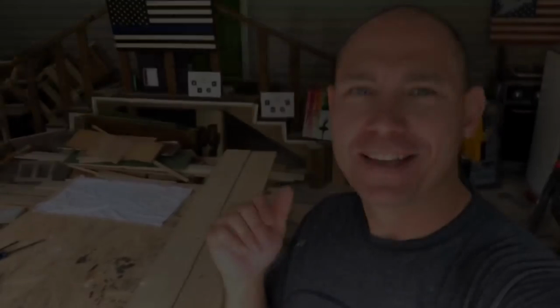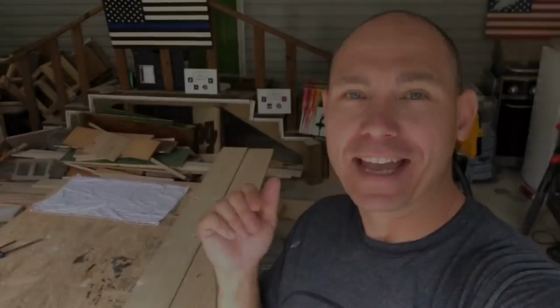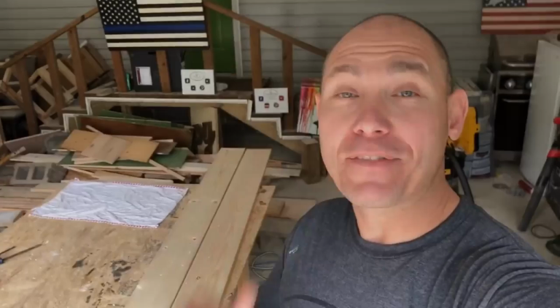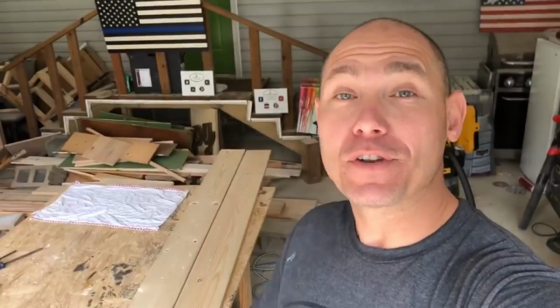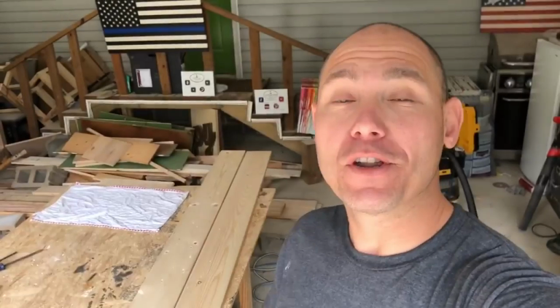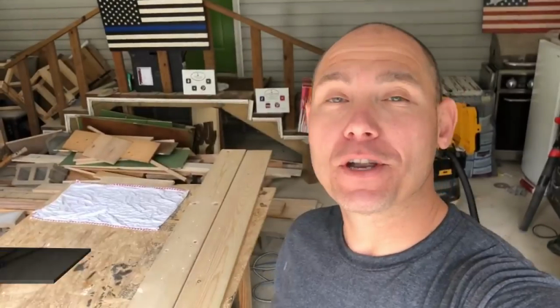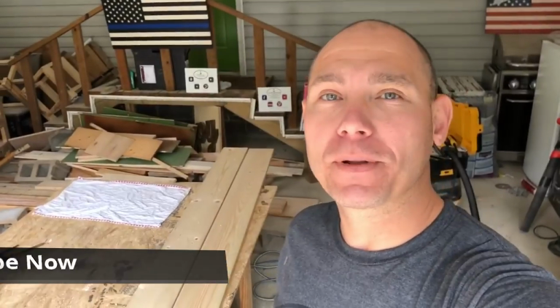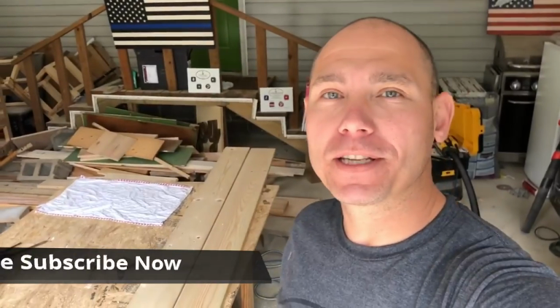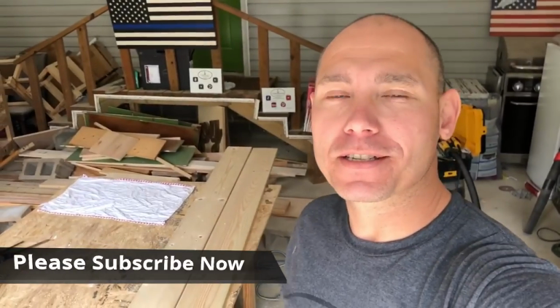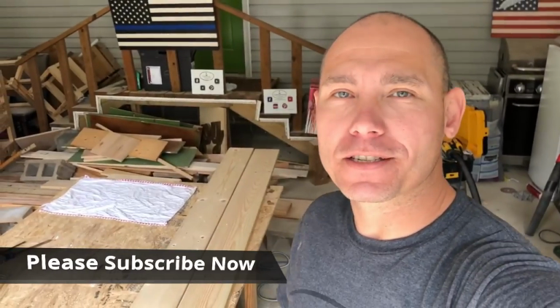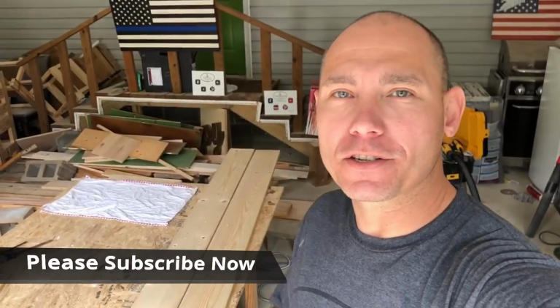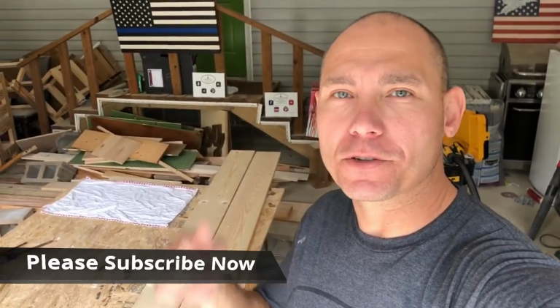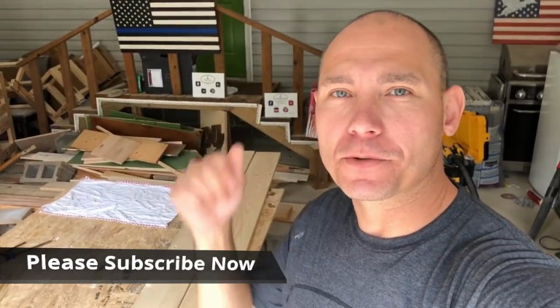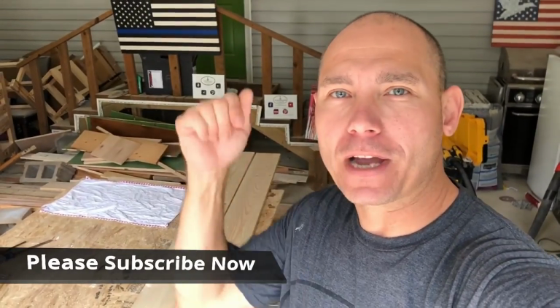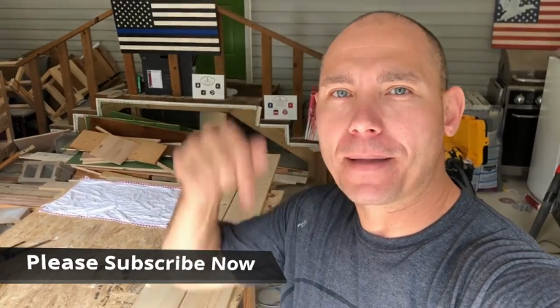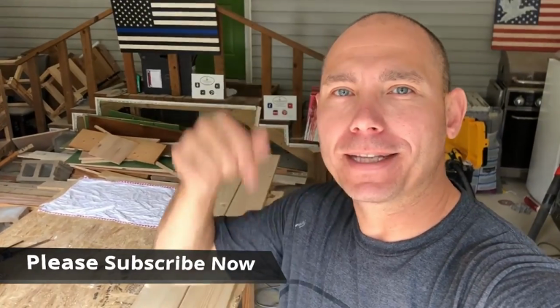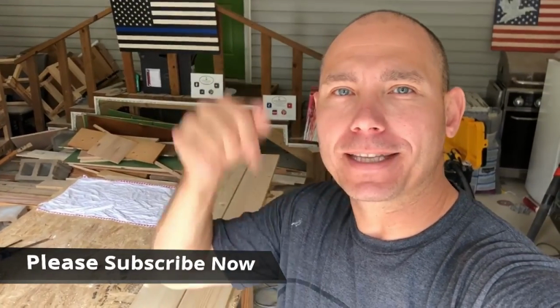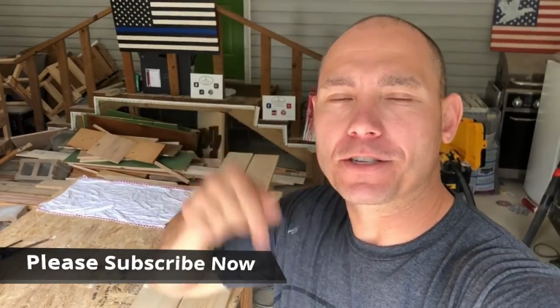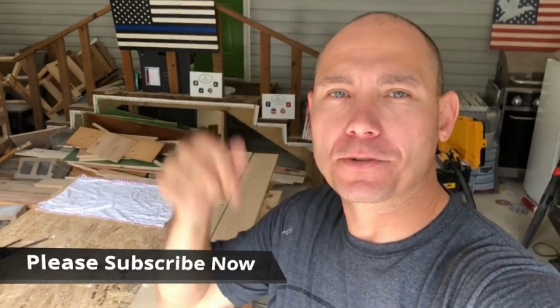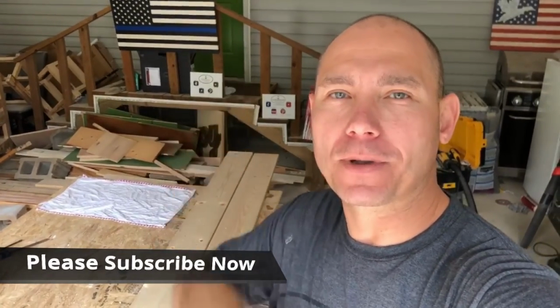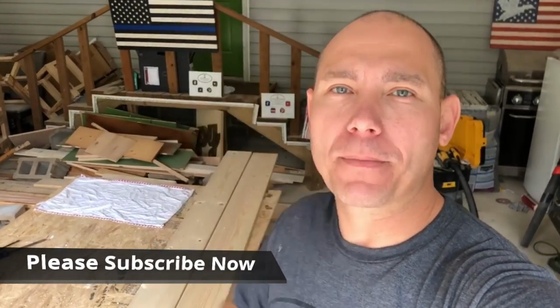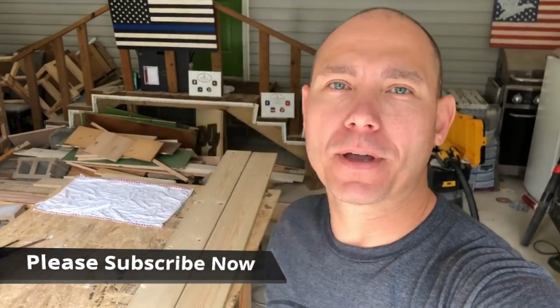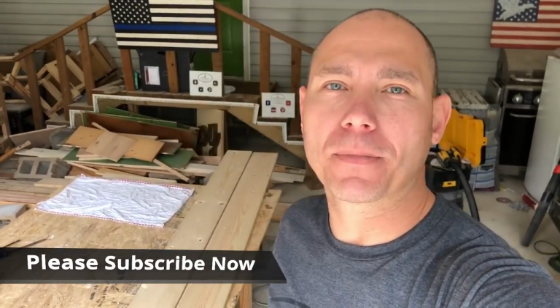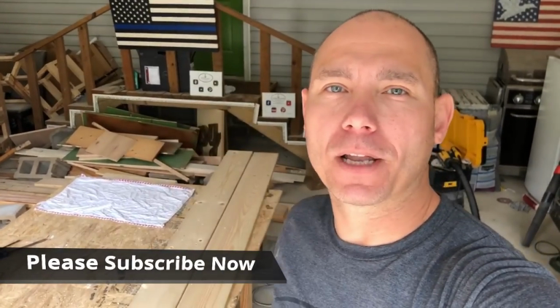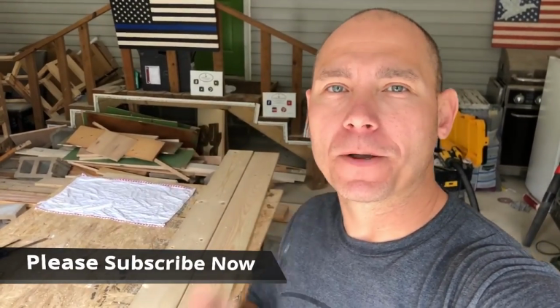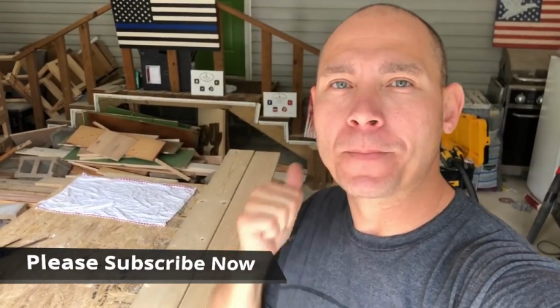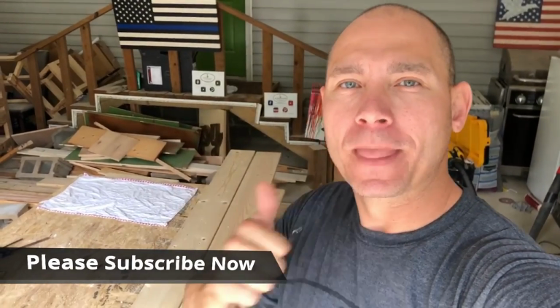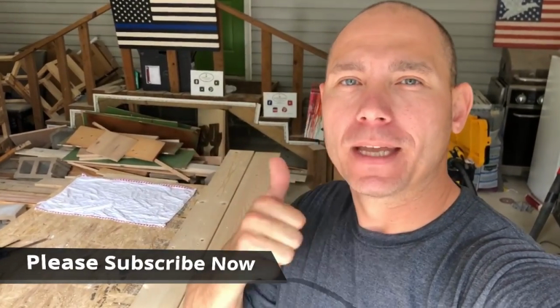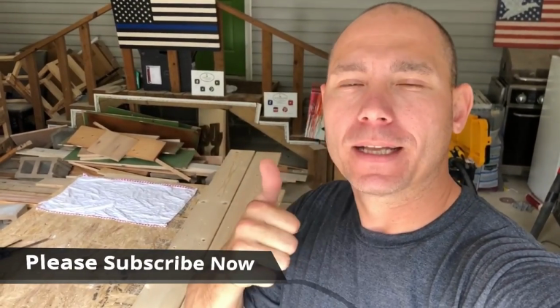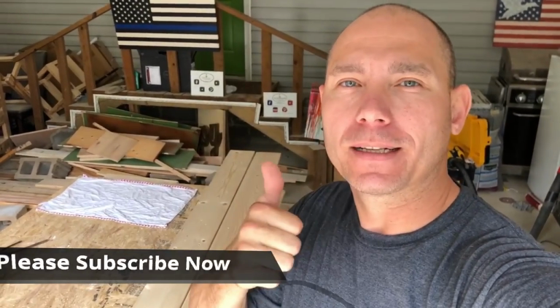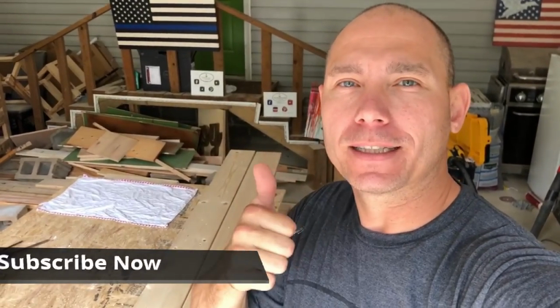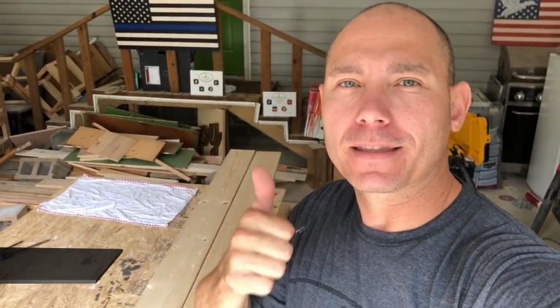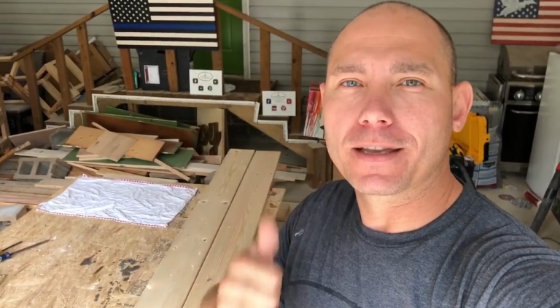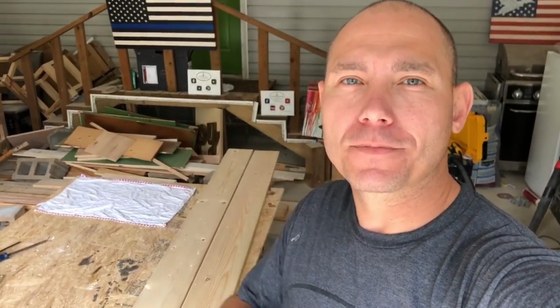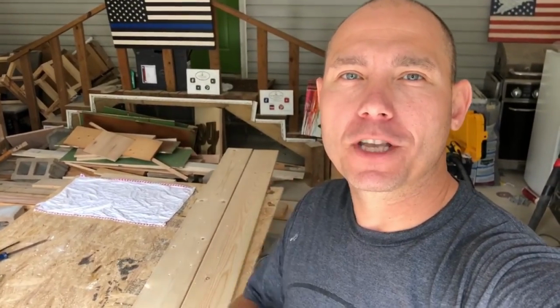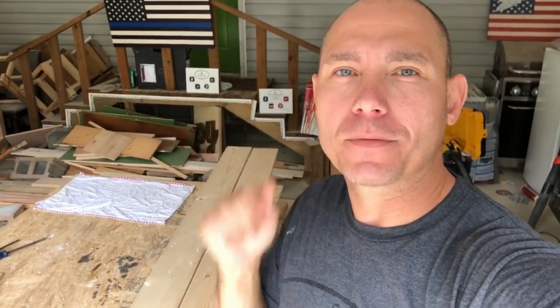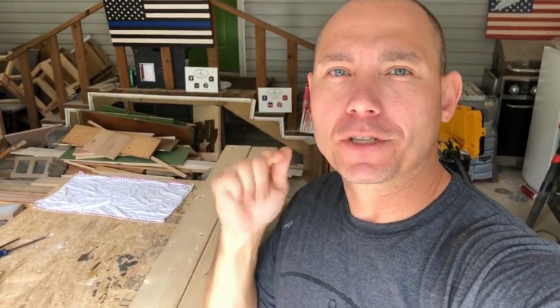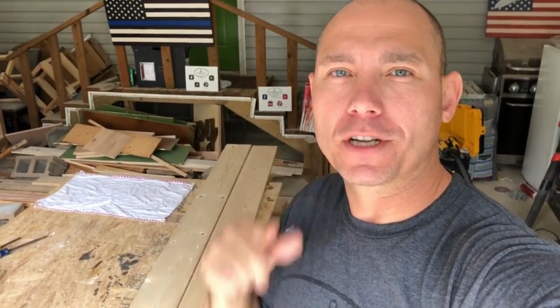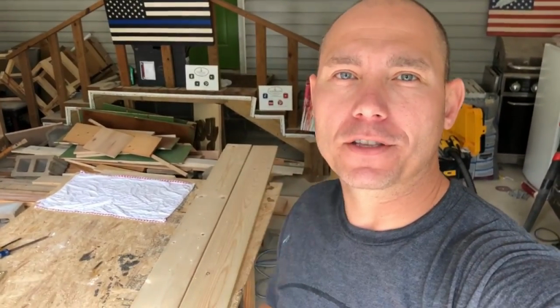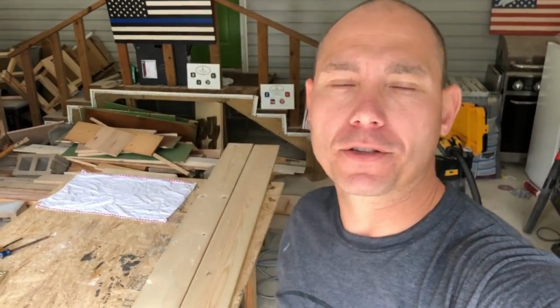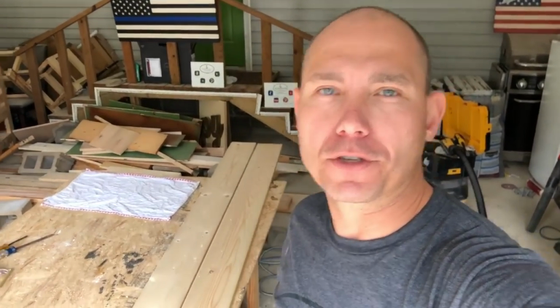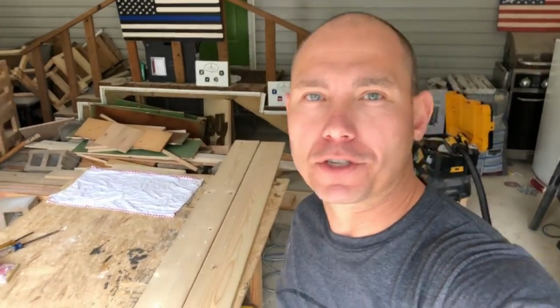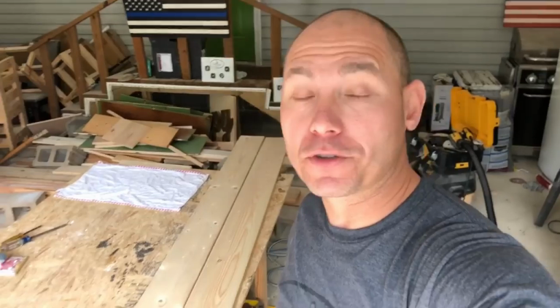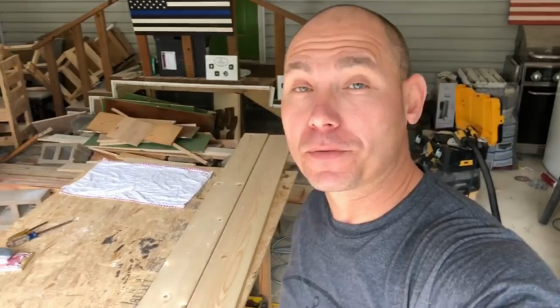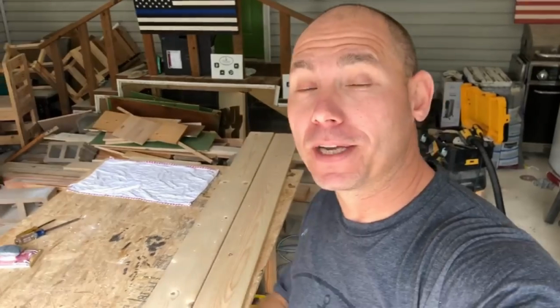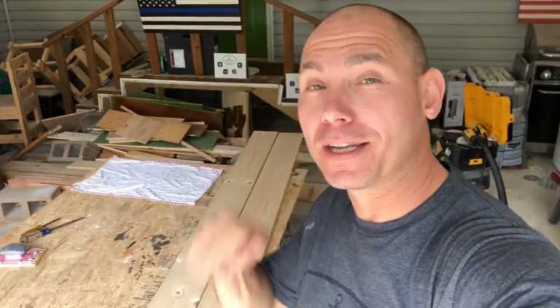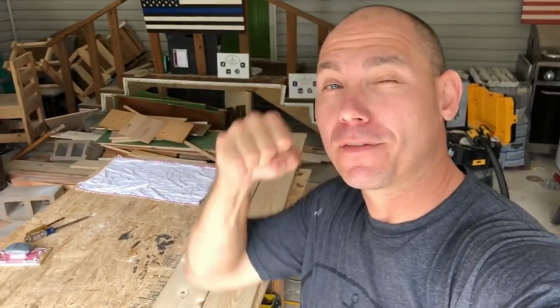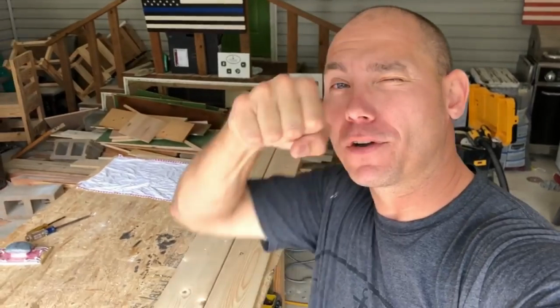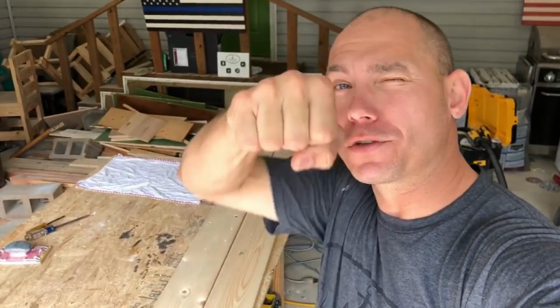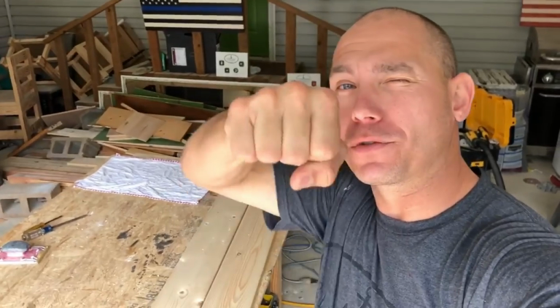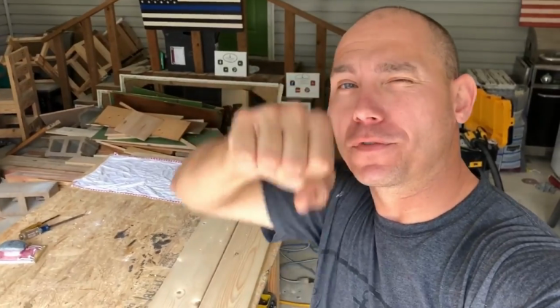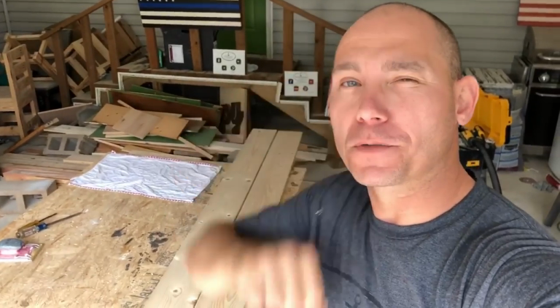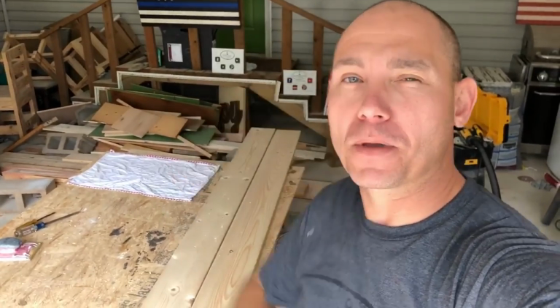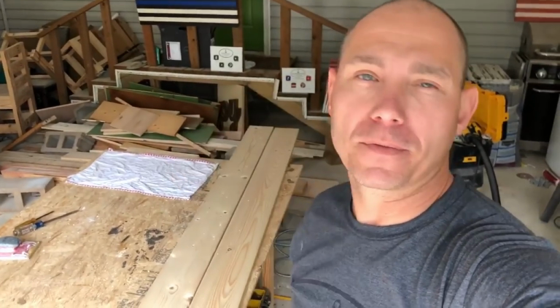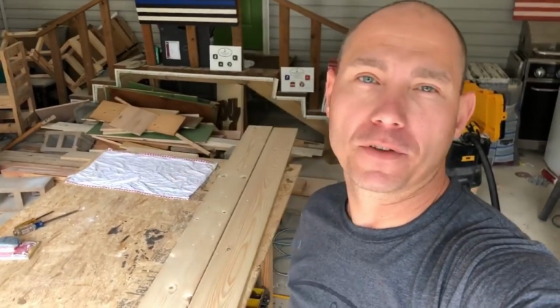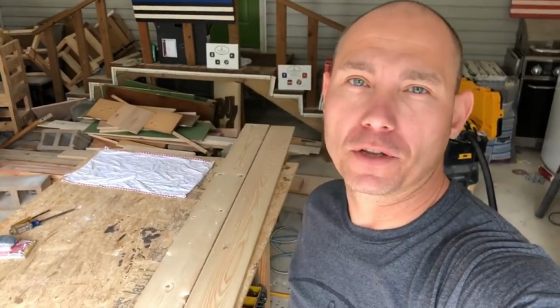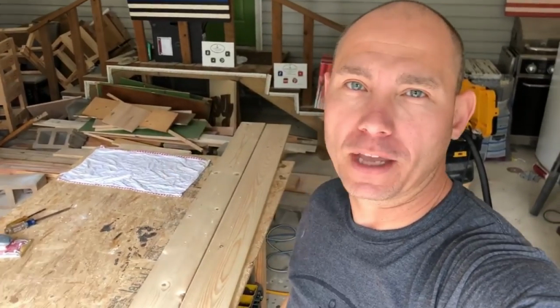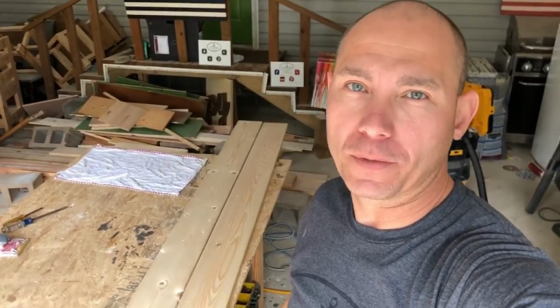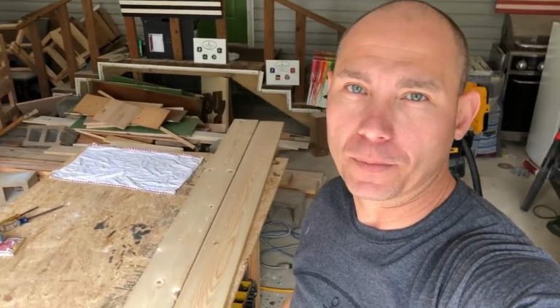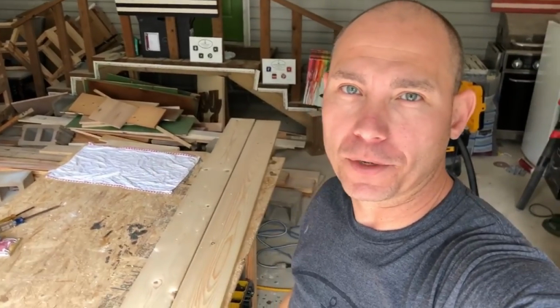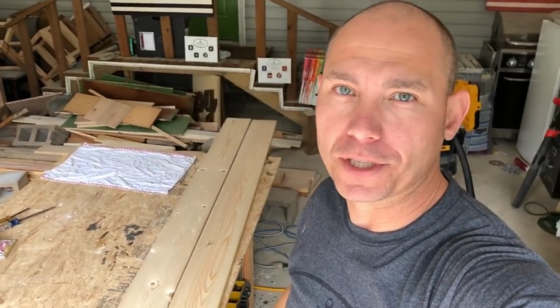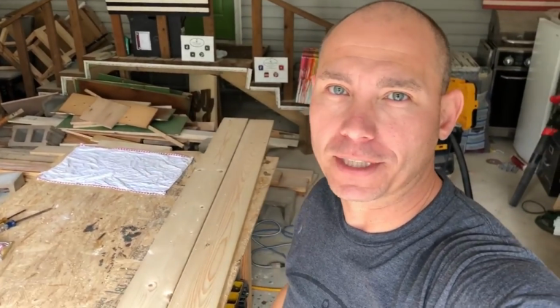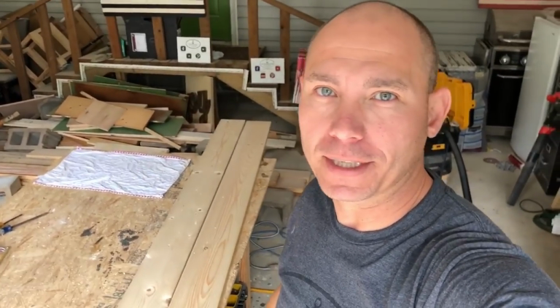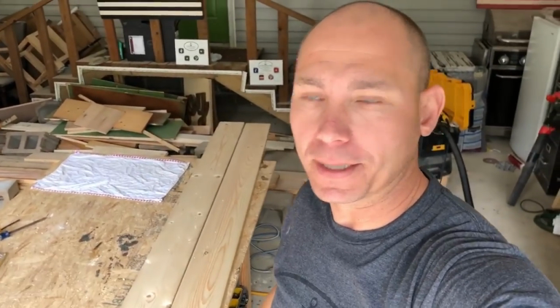Hey, if you're new here, please consider subscribing — hit that subscribe button below. Click the thumbs up and share this on your social media. Virtual fist bump if you do that; we appreciate that.